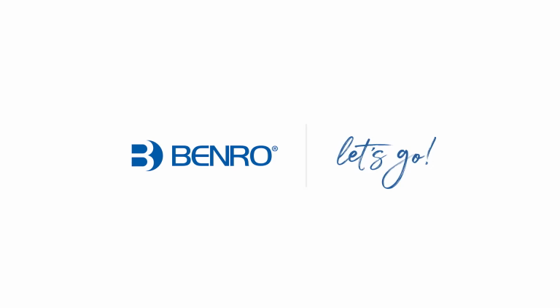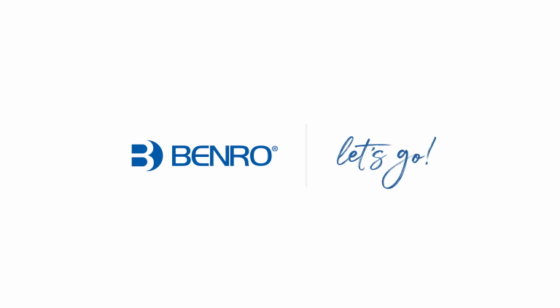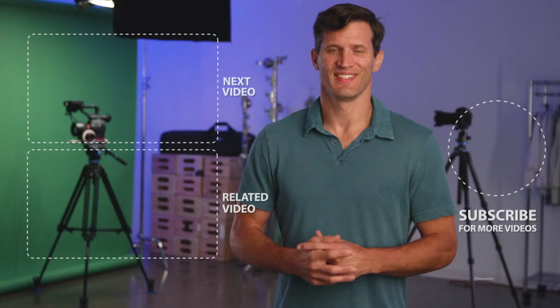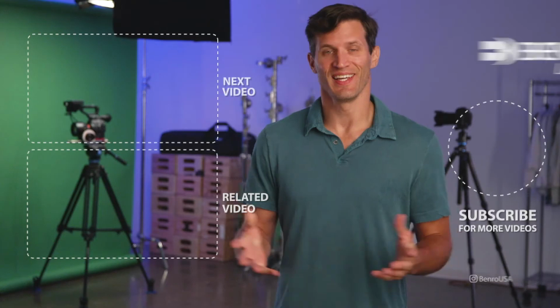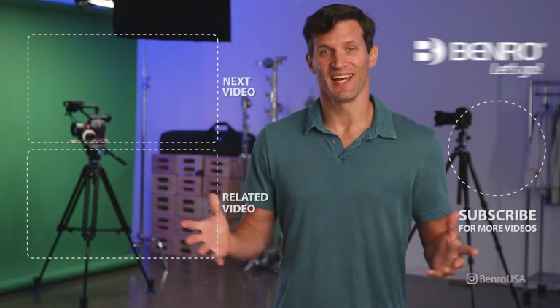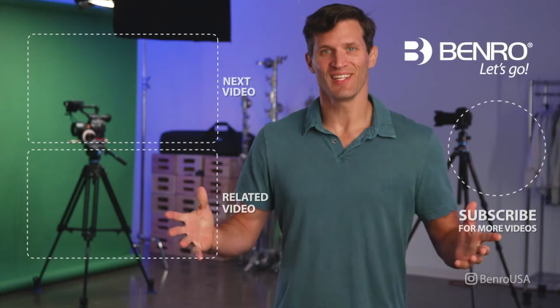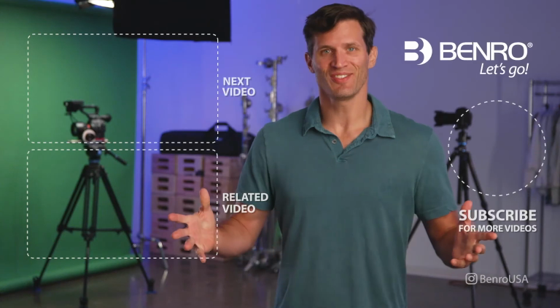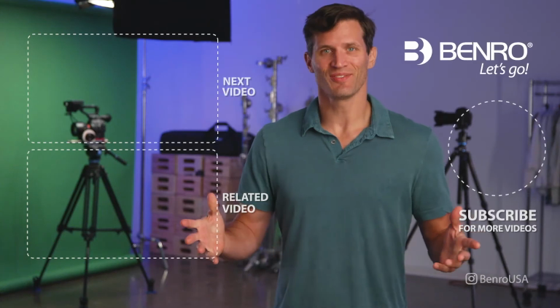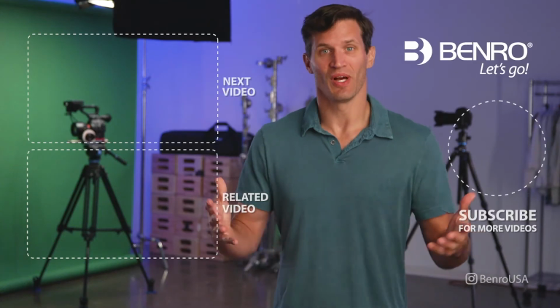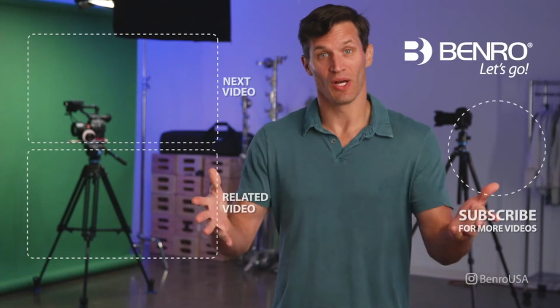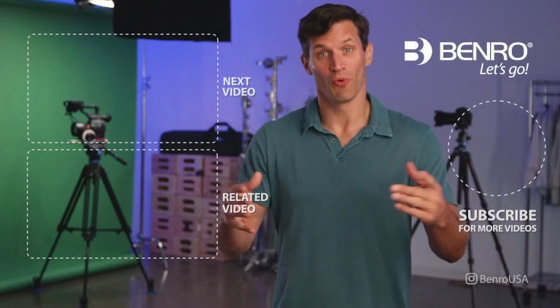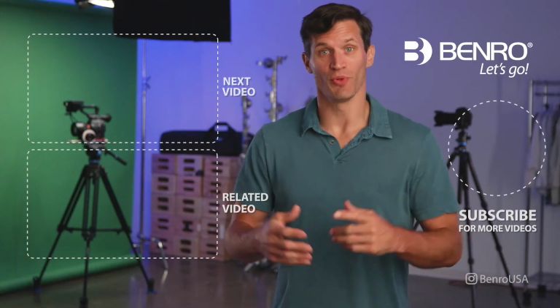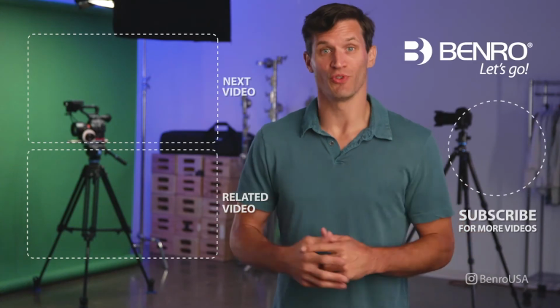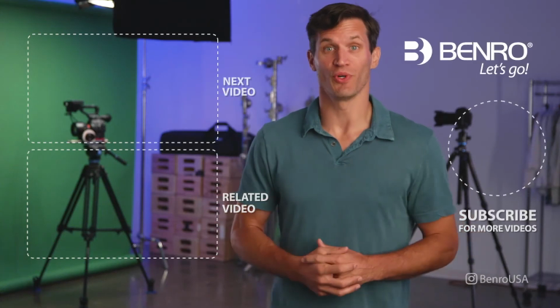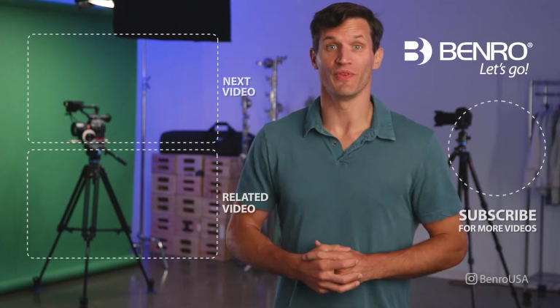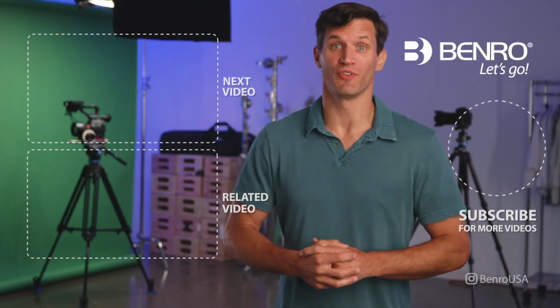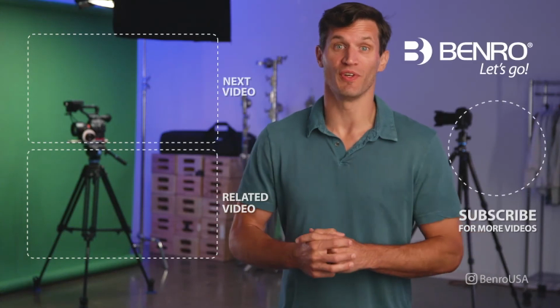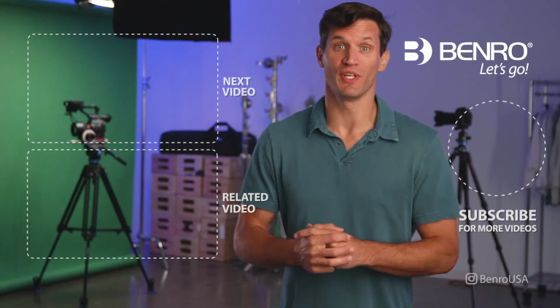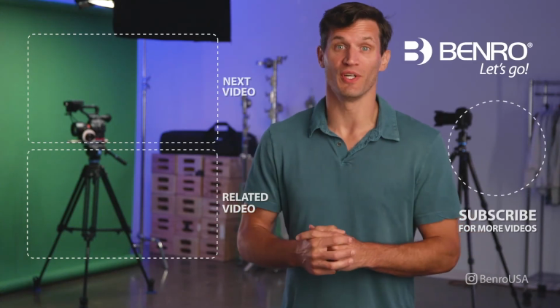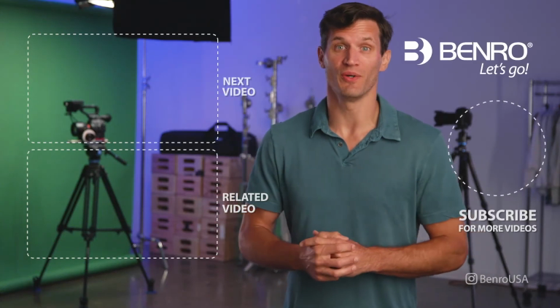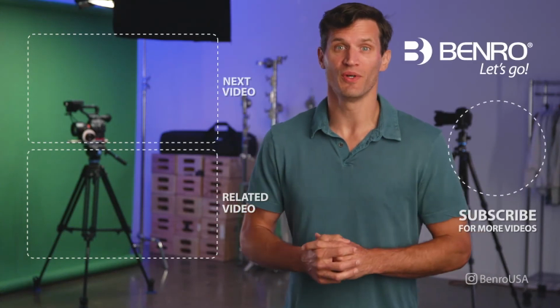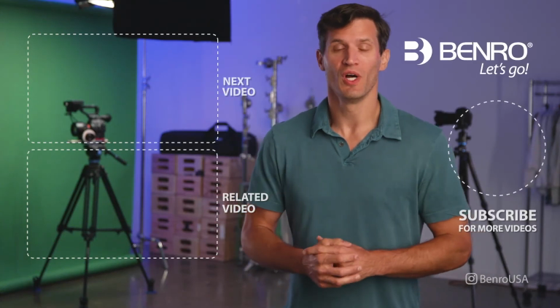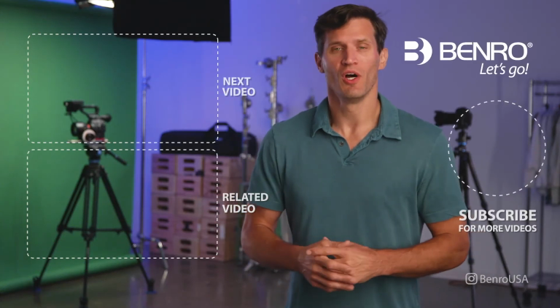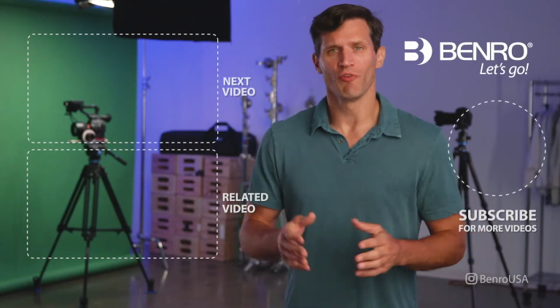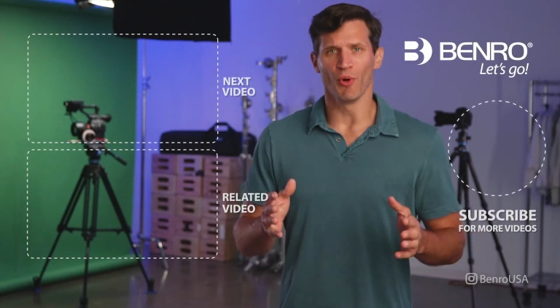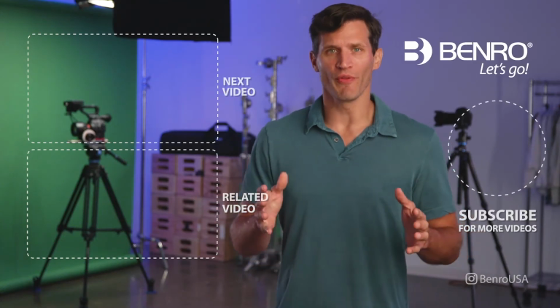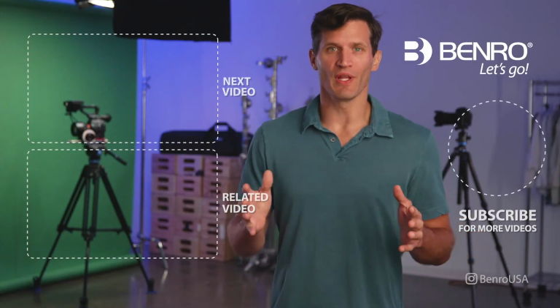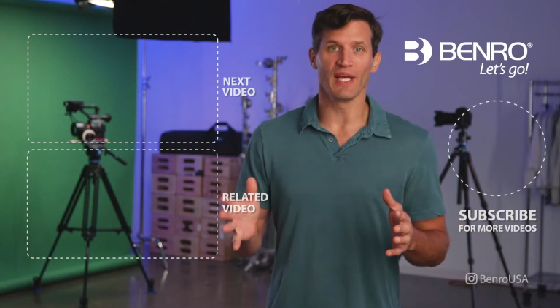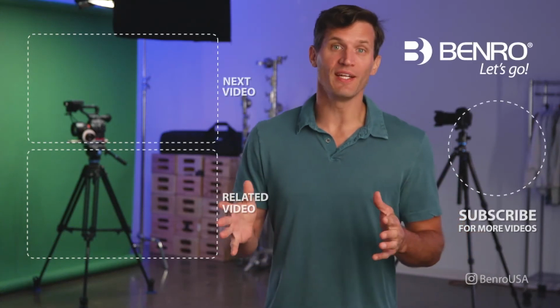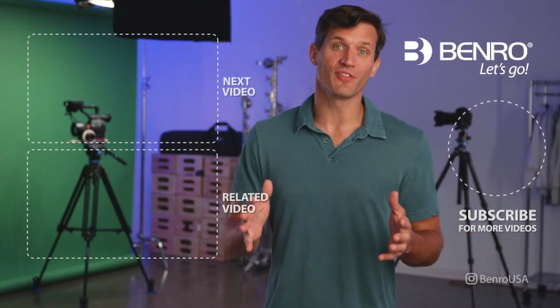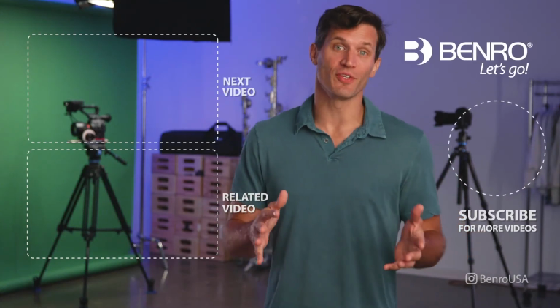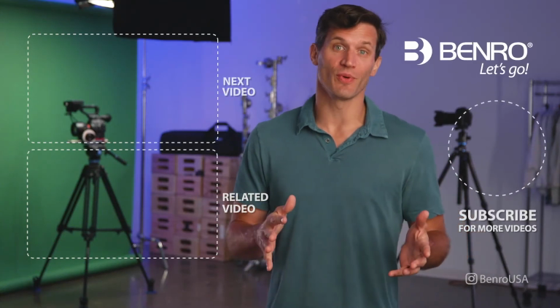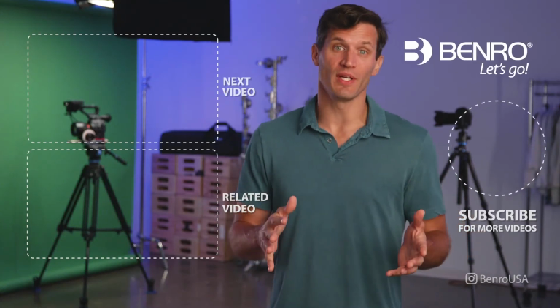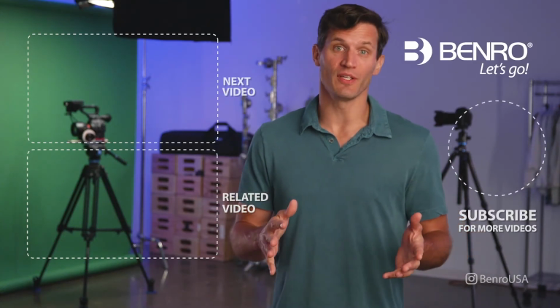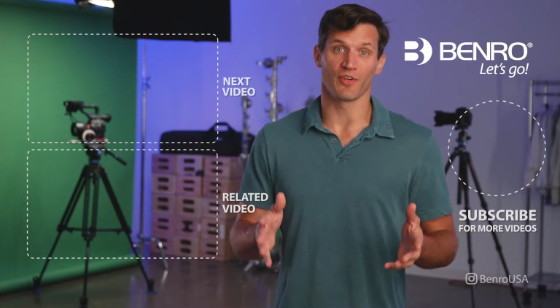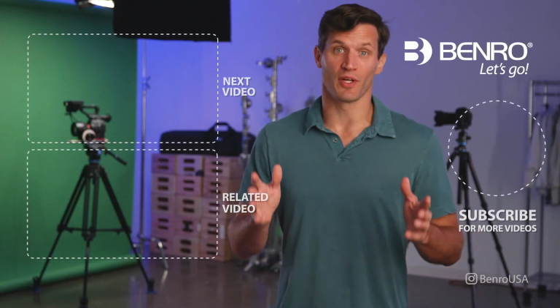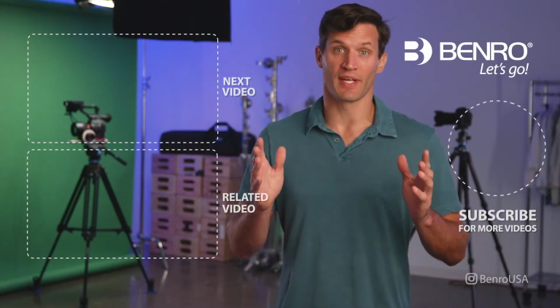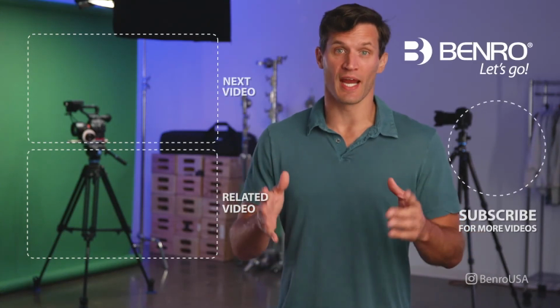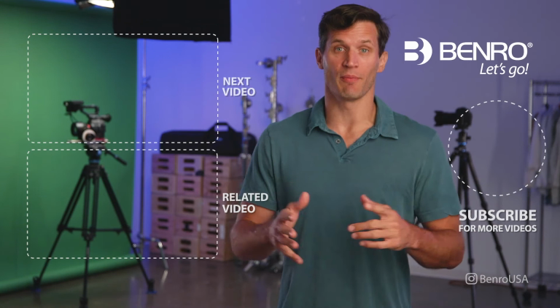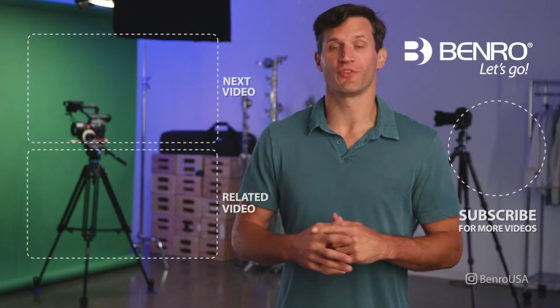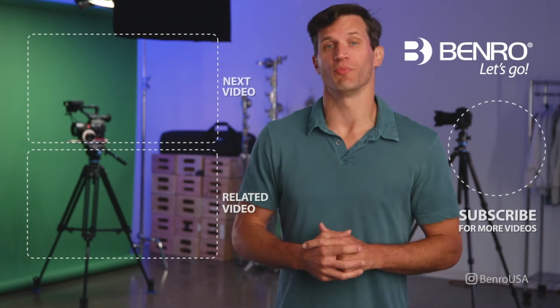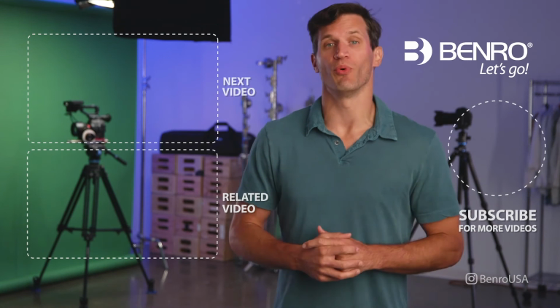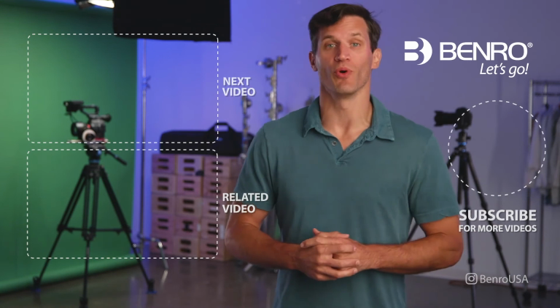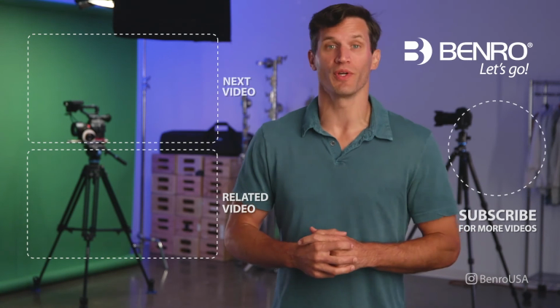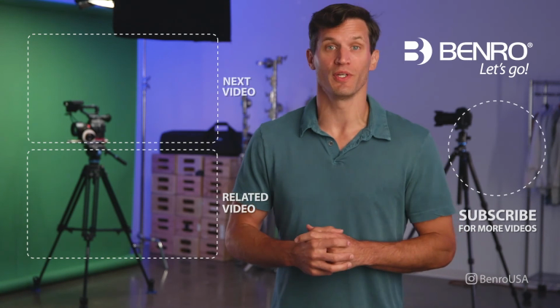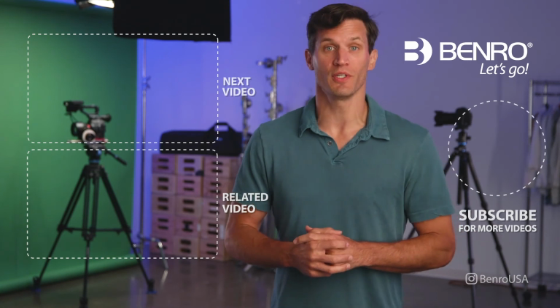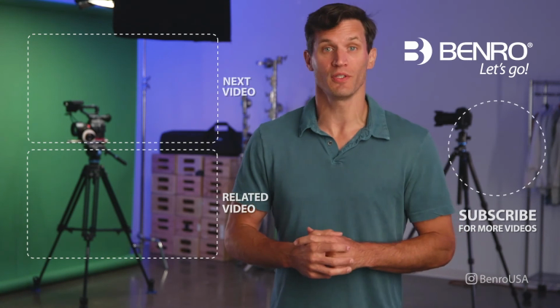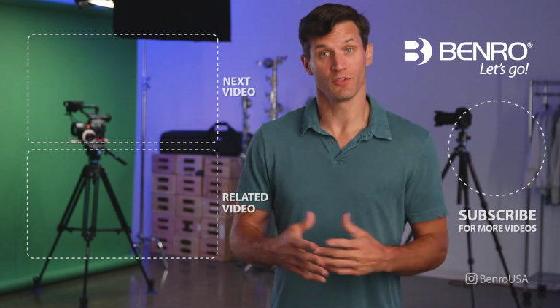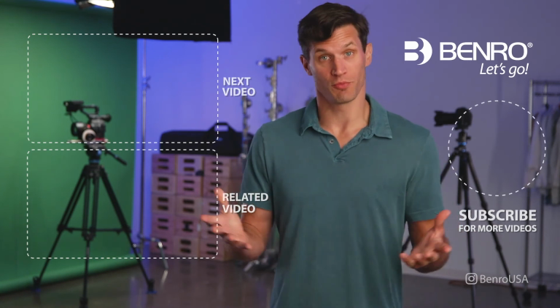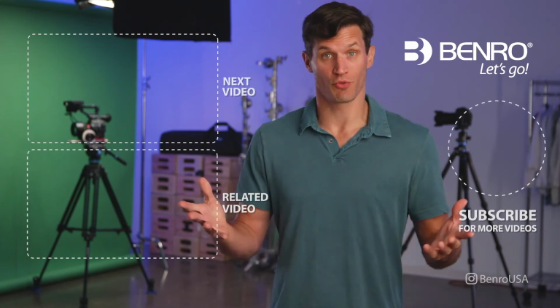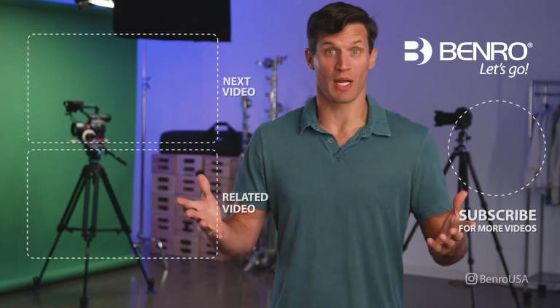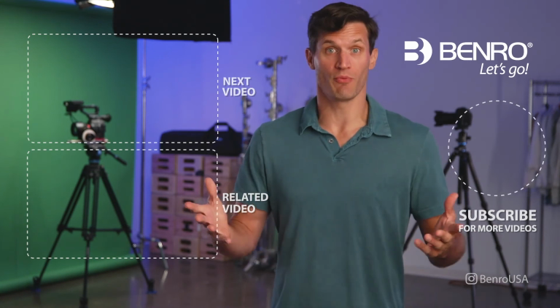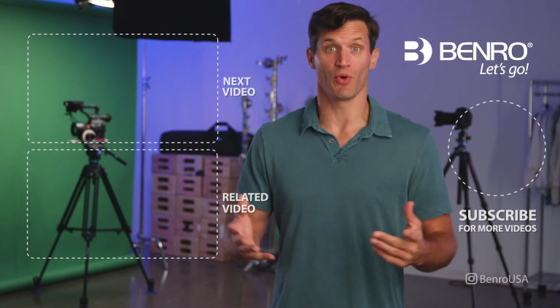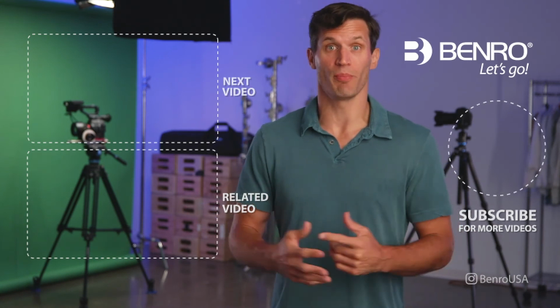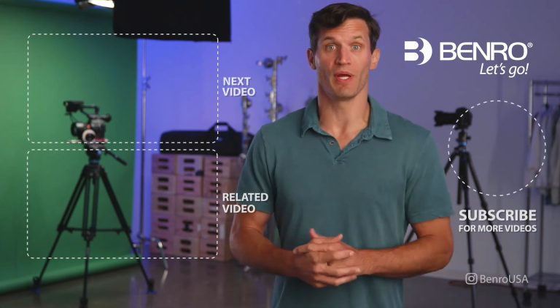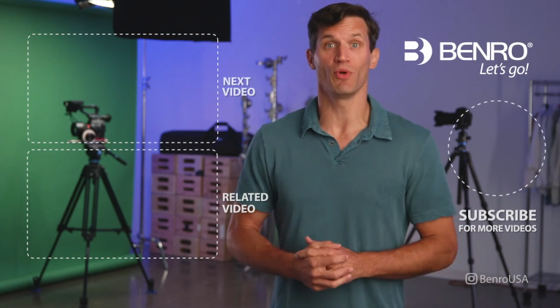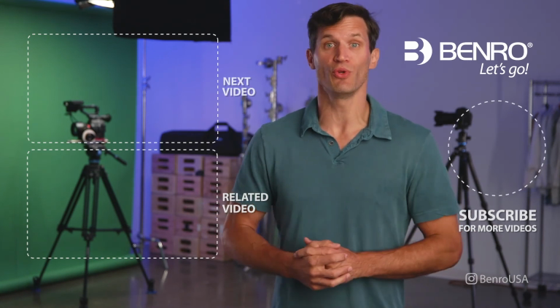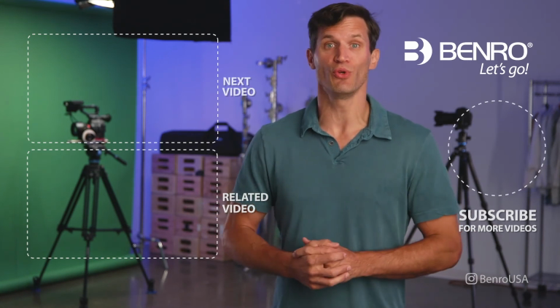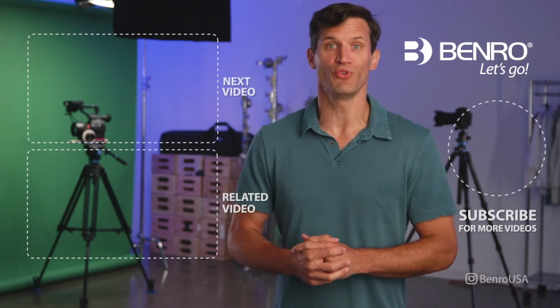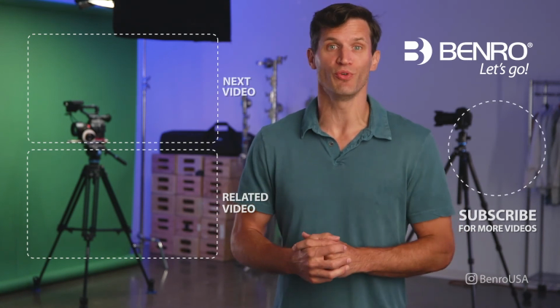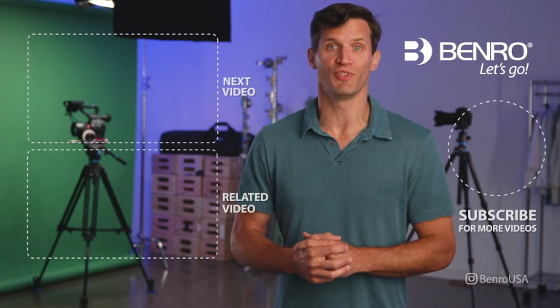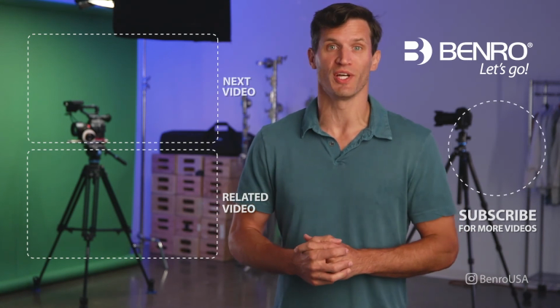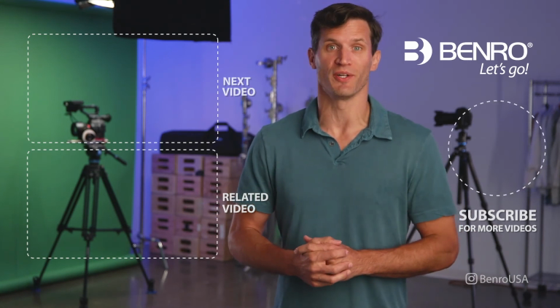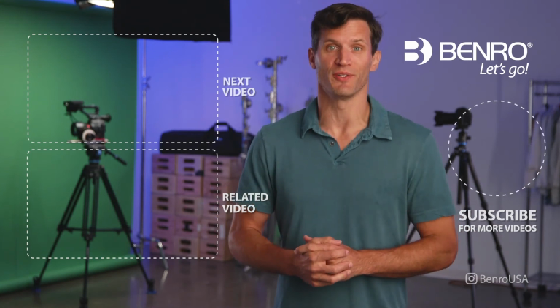Hey guys, I hope you enjoyed this video. For more of the latest and greatest on camera support gear, subscribe to our Benro YouTube channel.